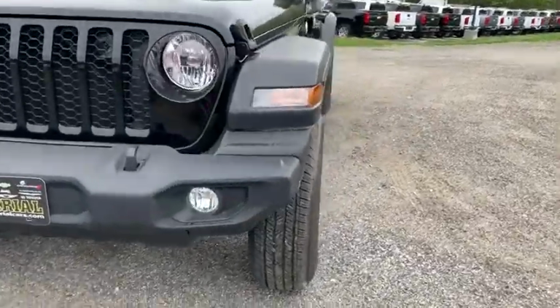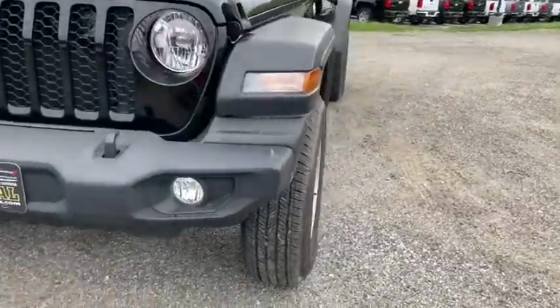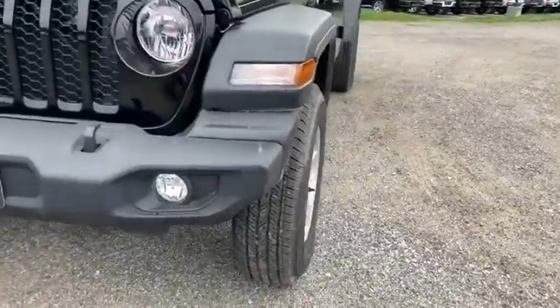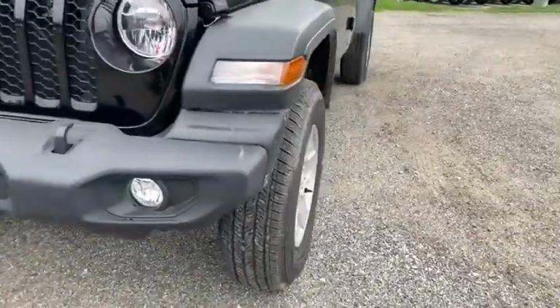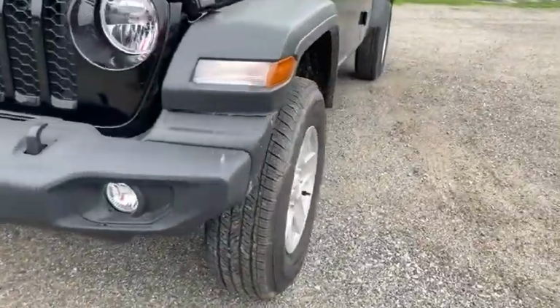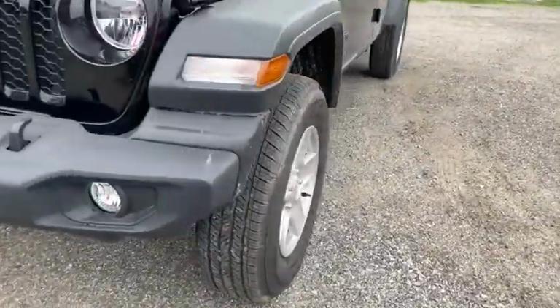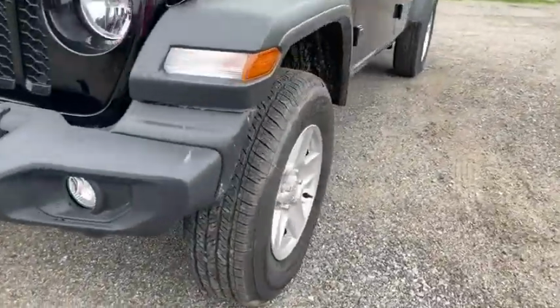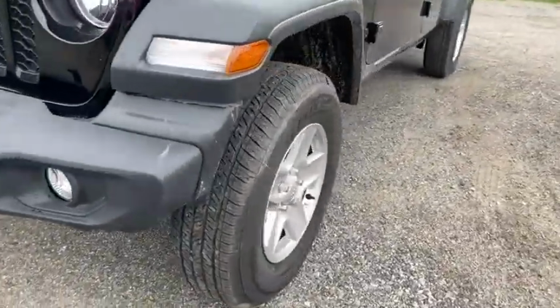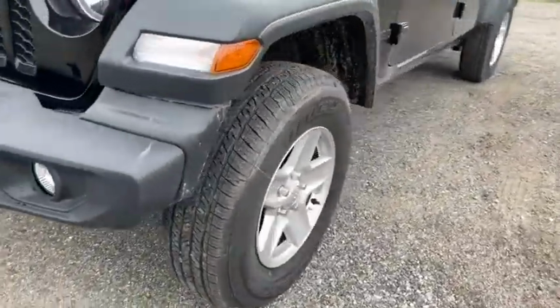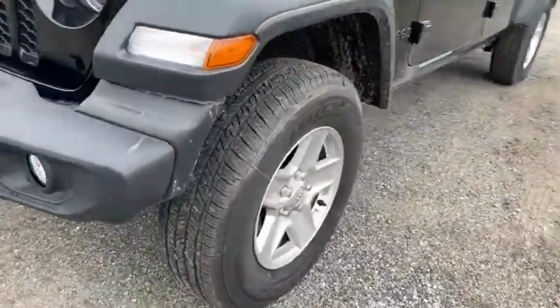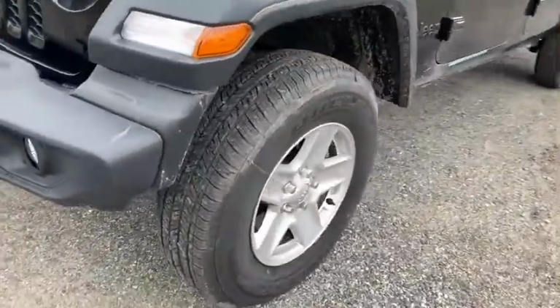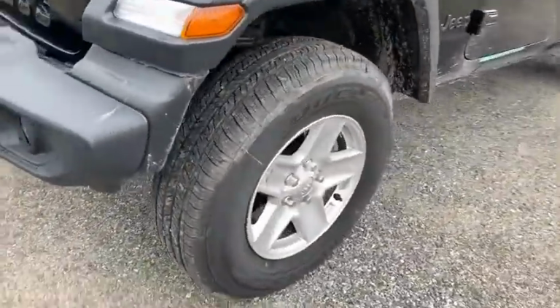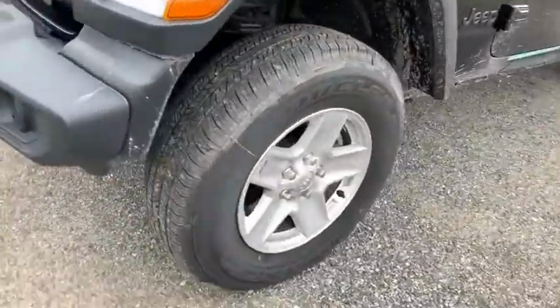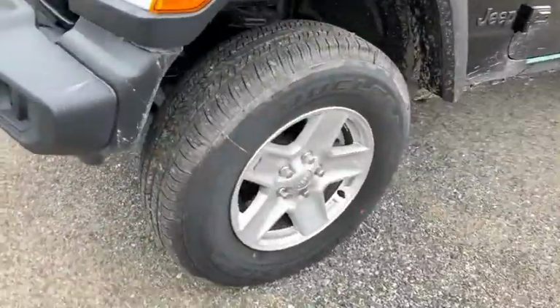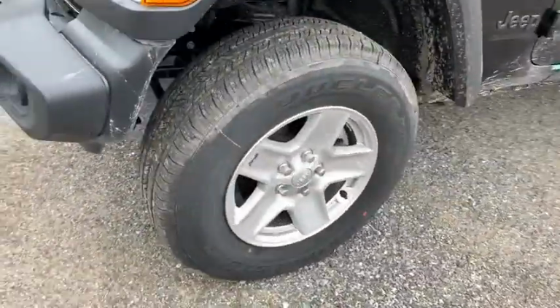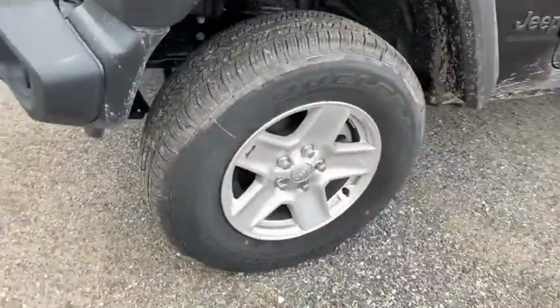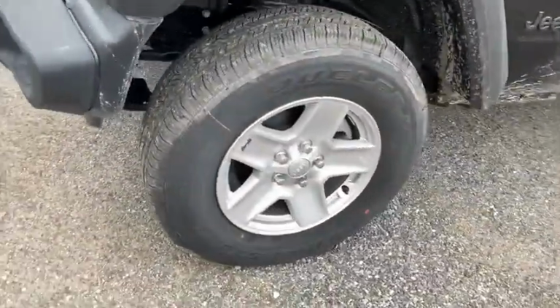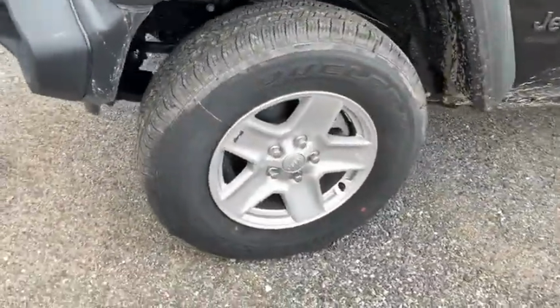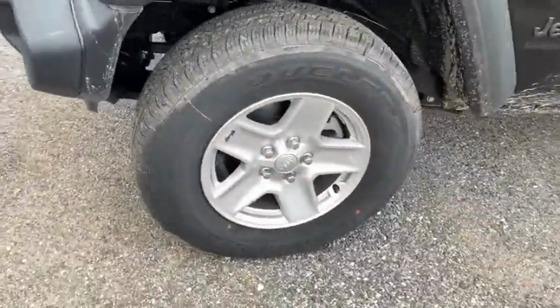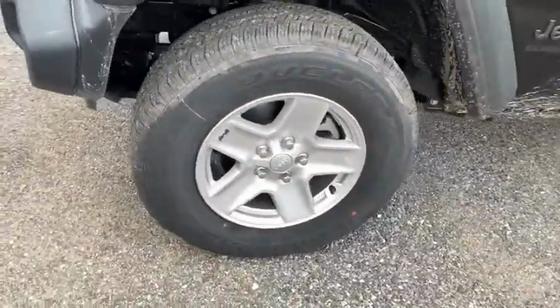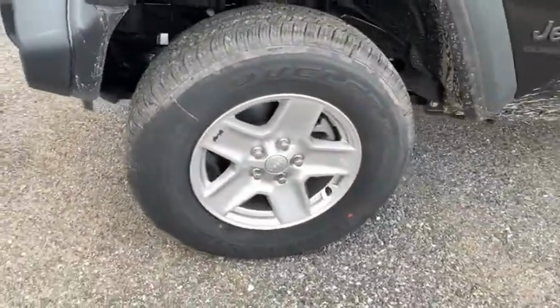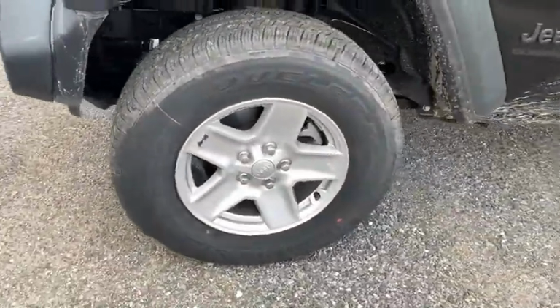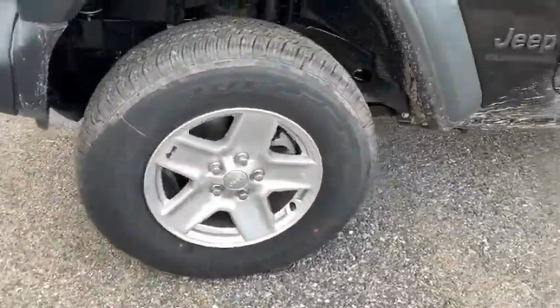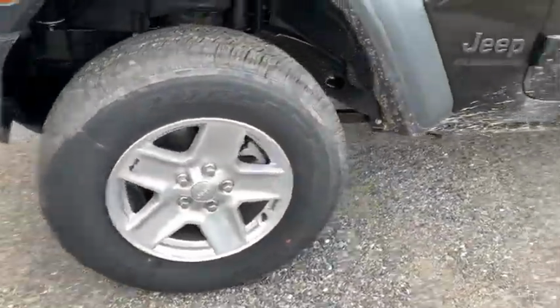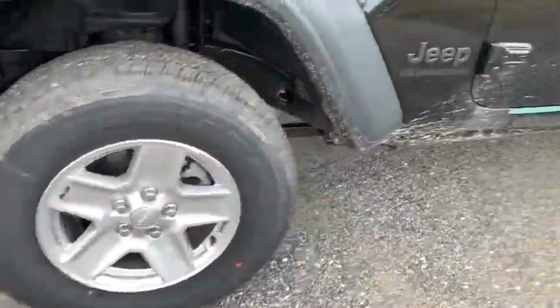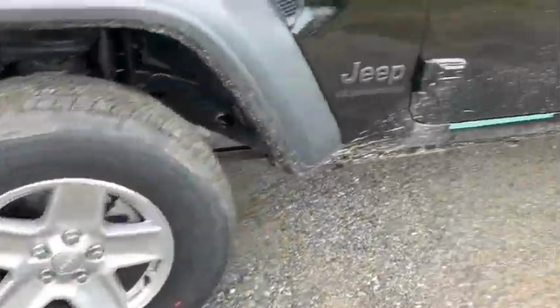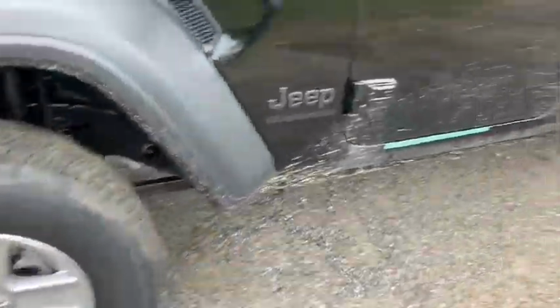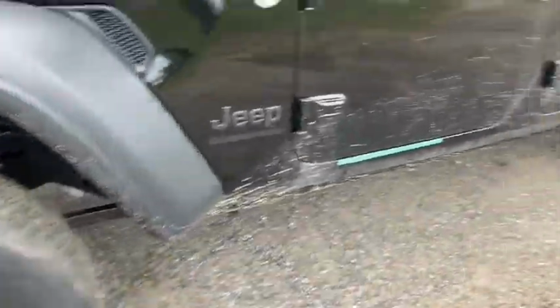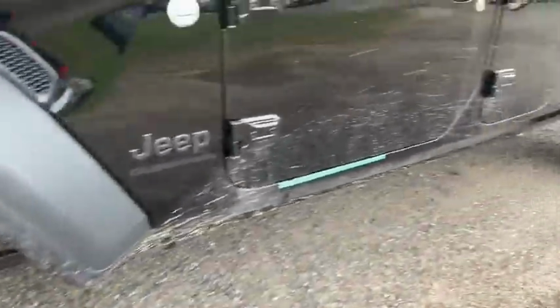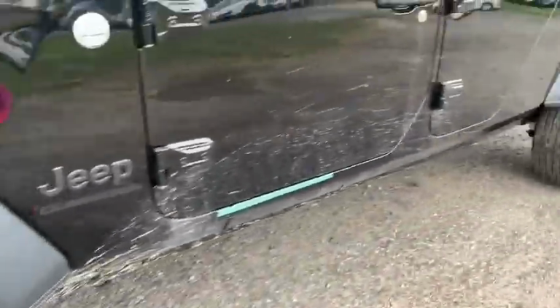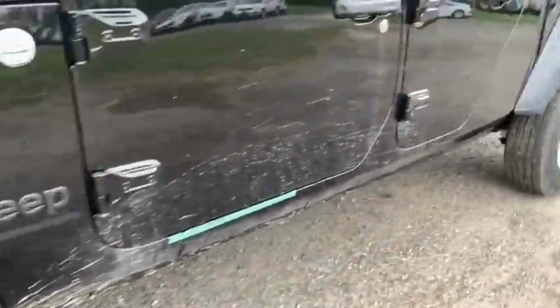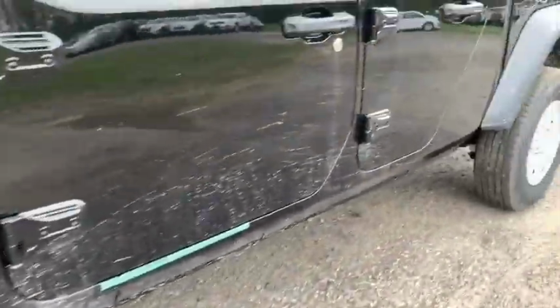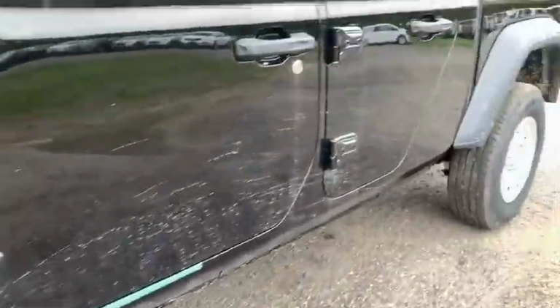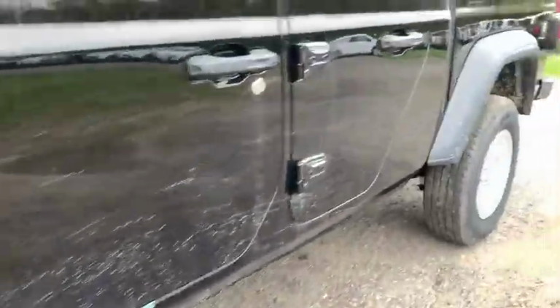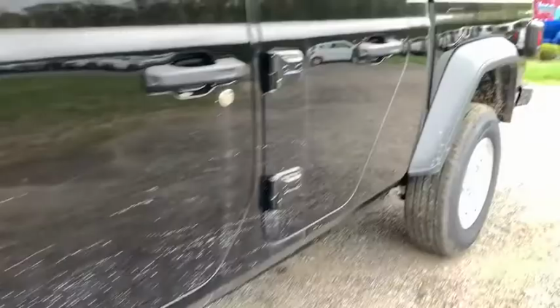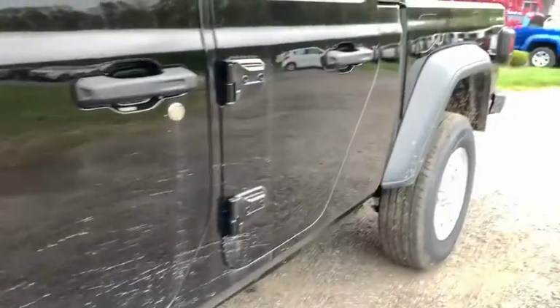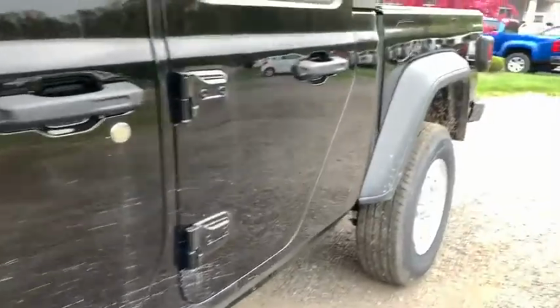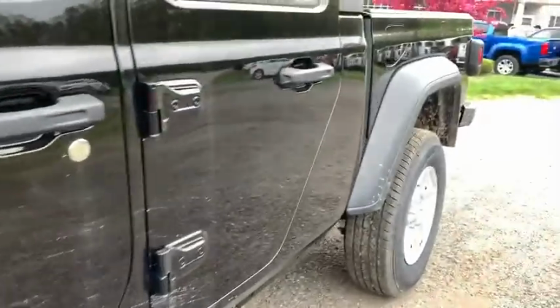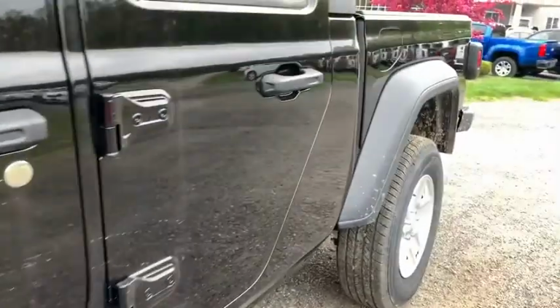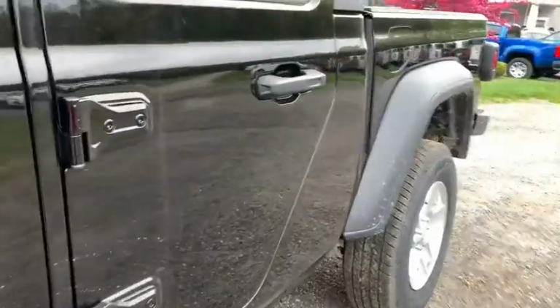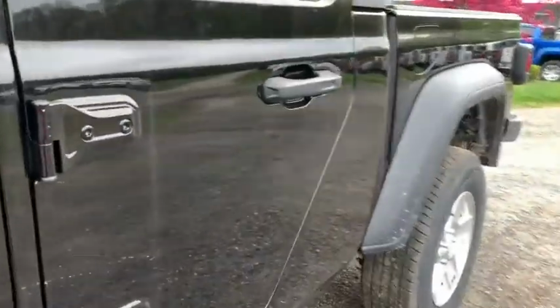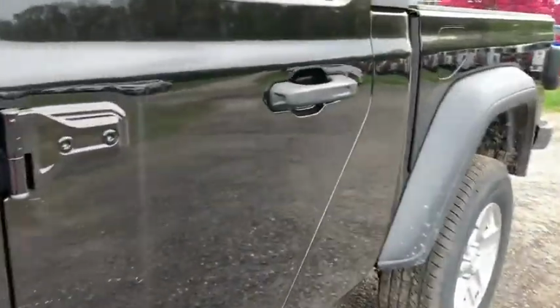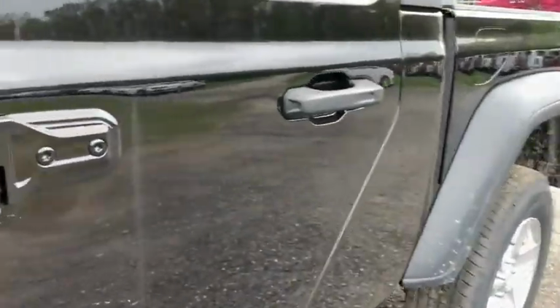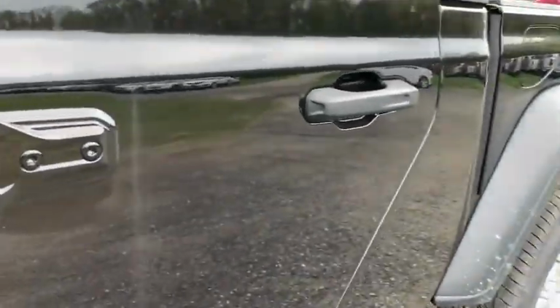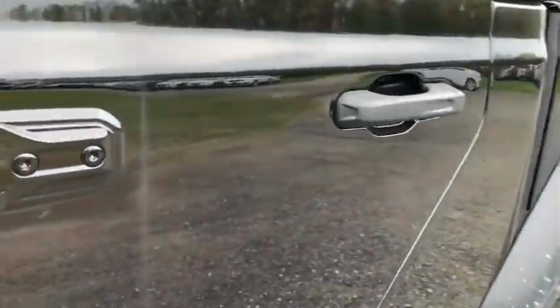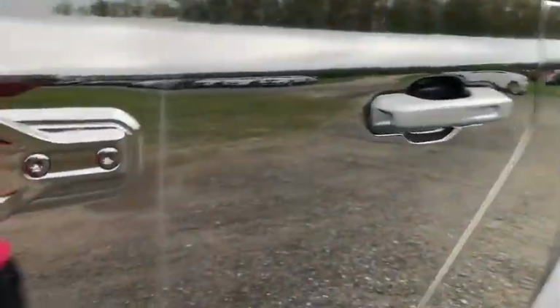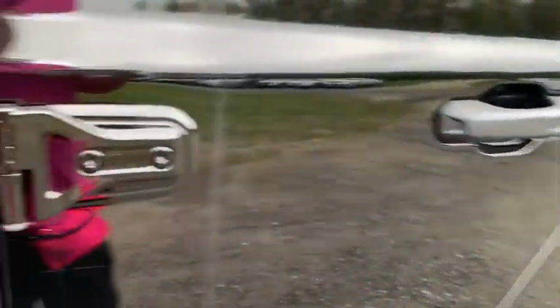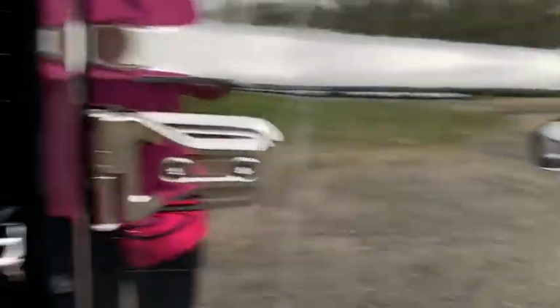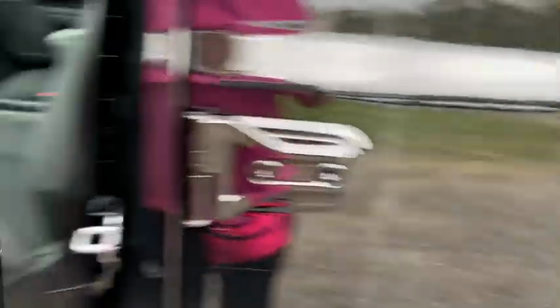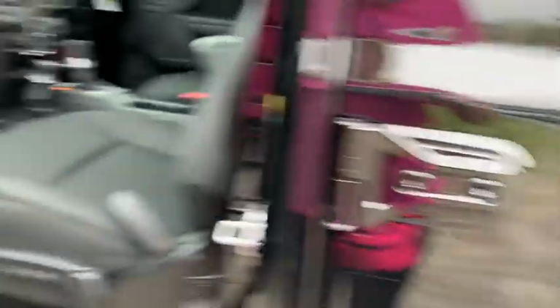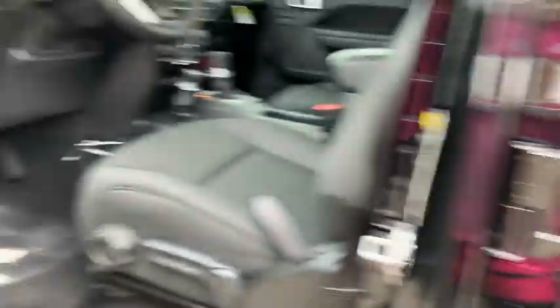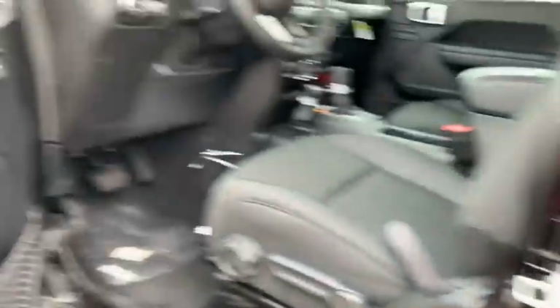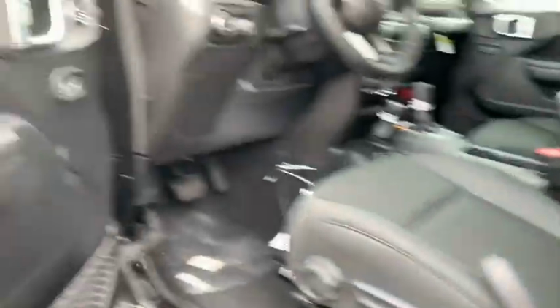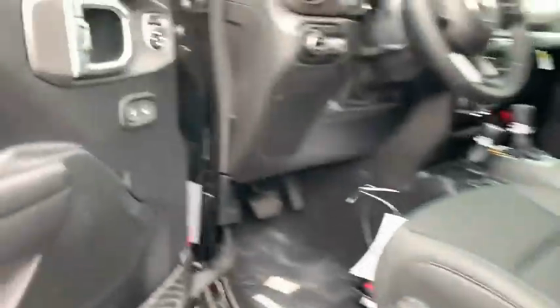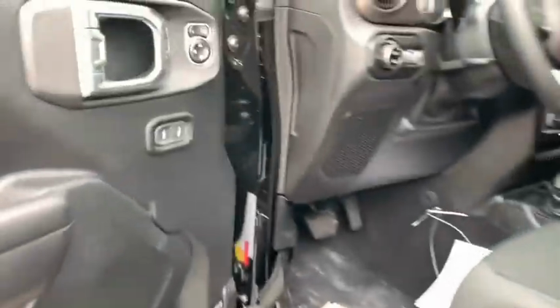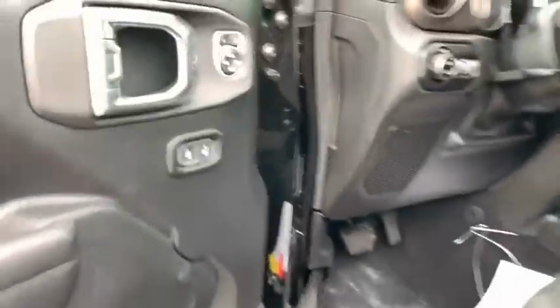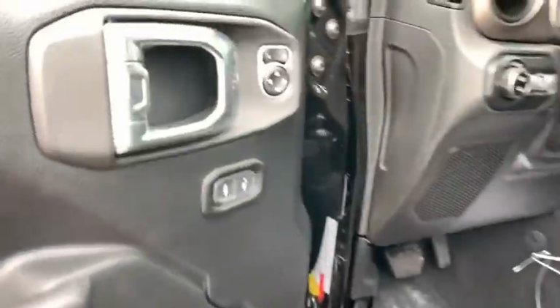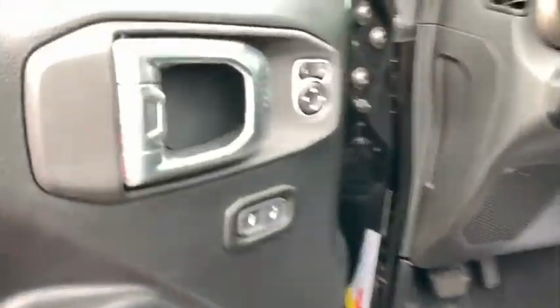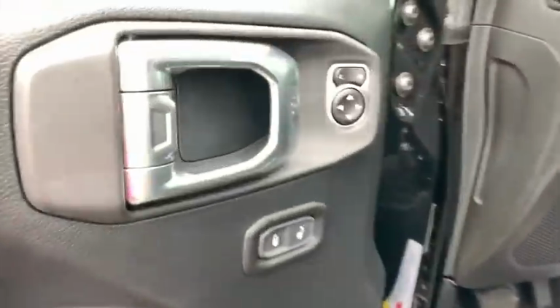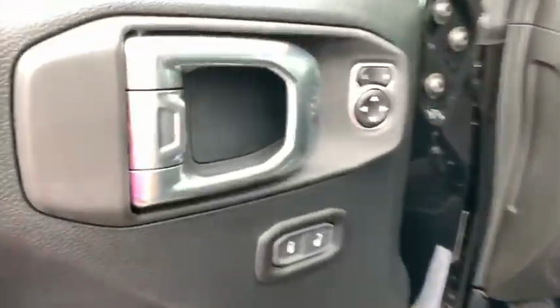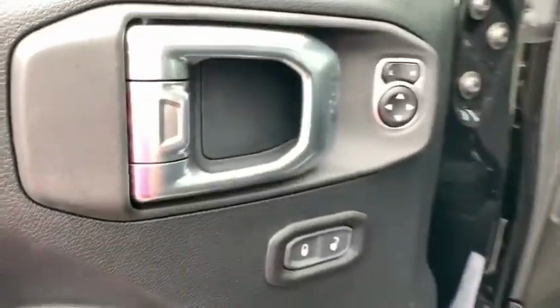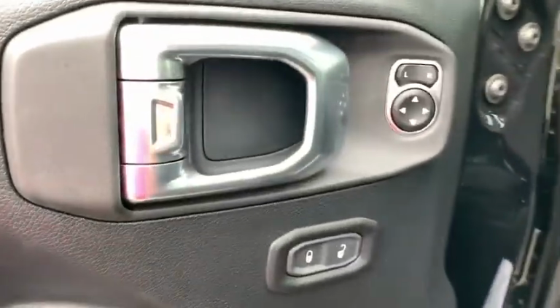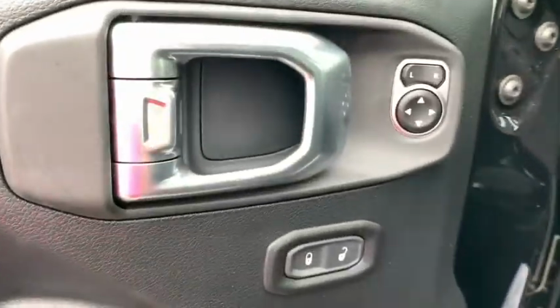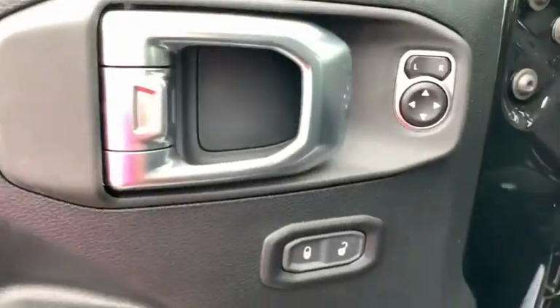Brake assist, rear view camera, front bucket seats. Wouldn't you look great in this vehicle? Stop in today and see for yourself.